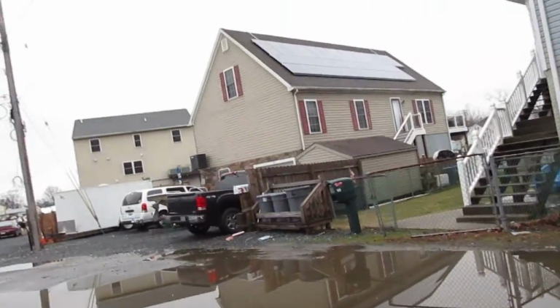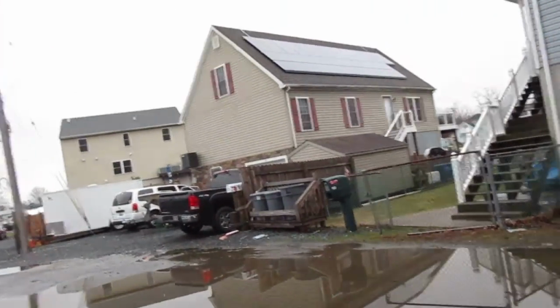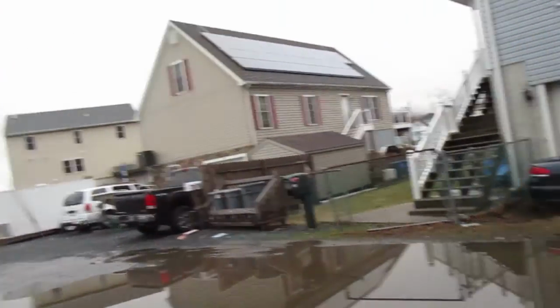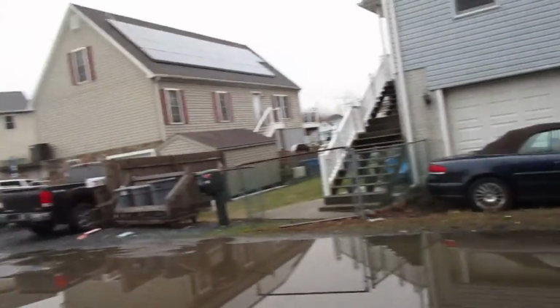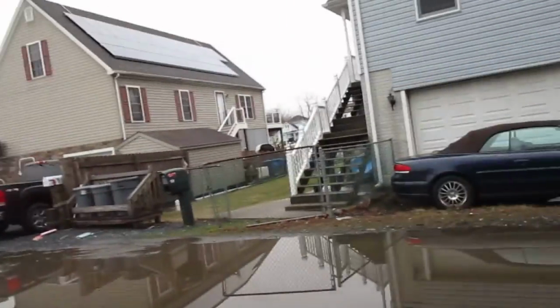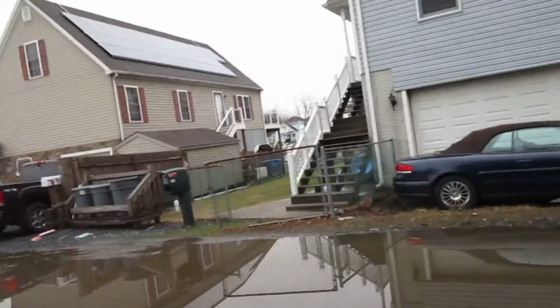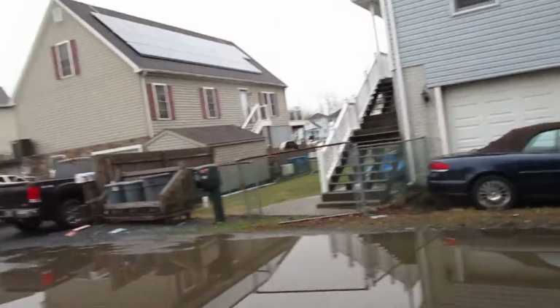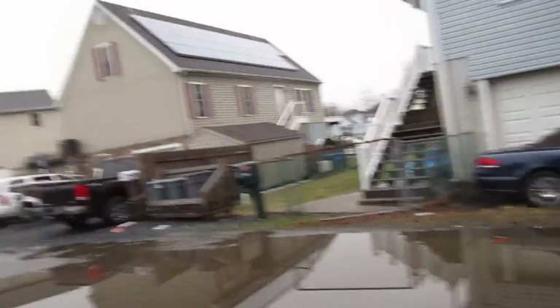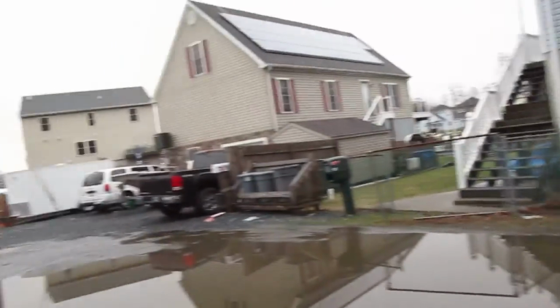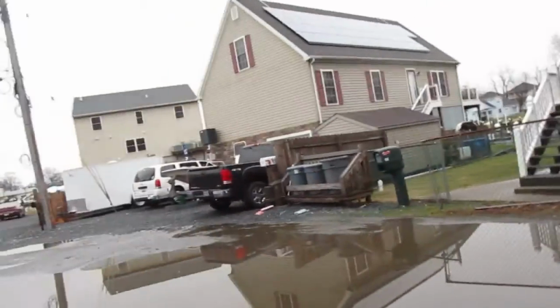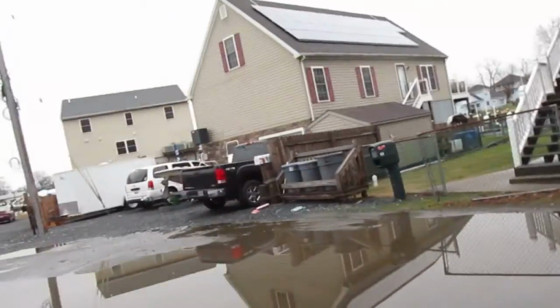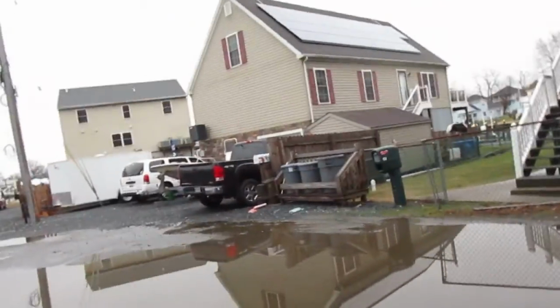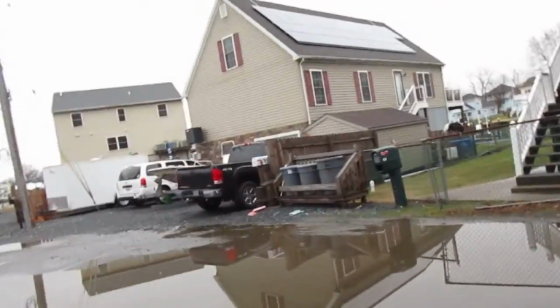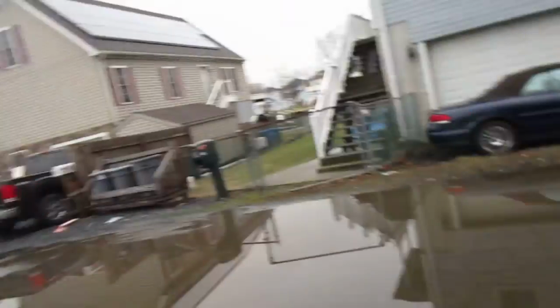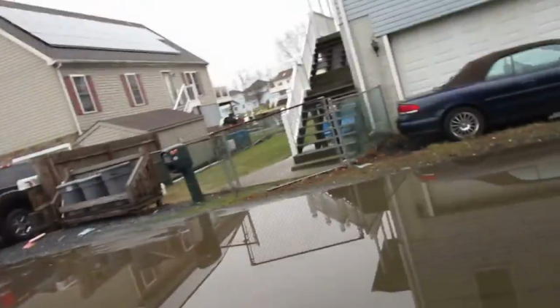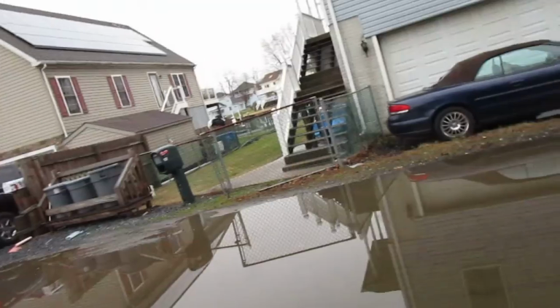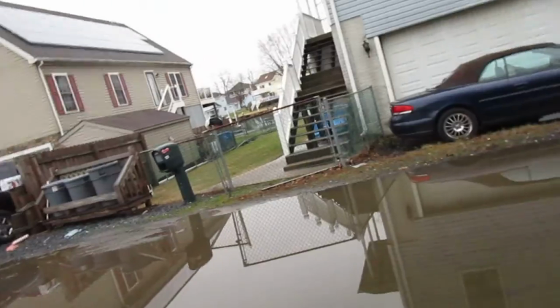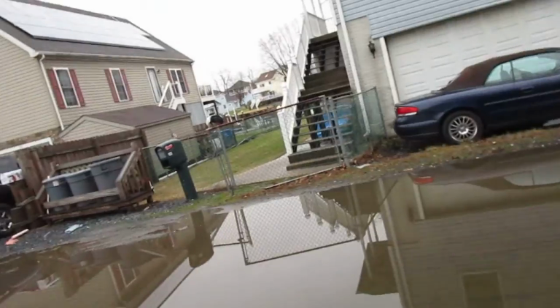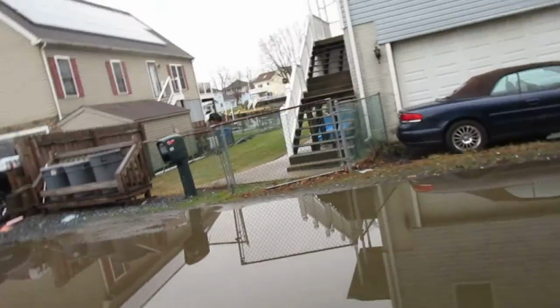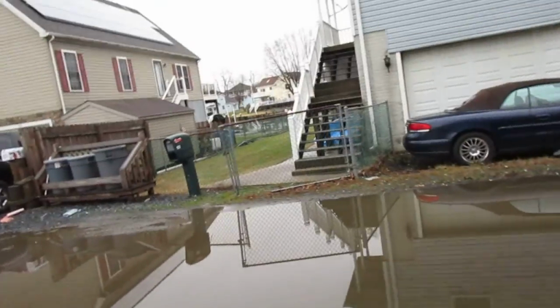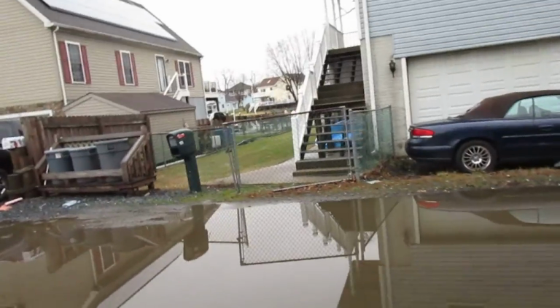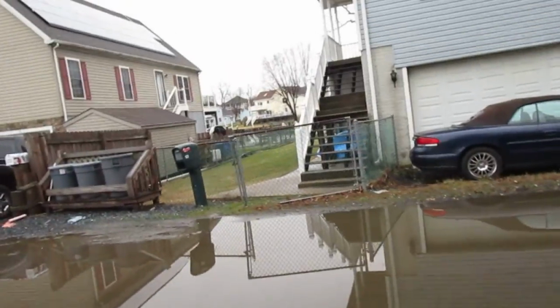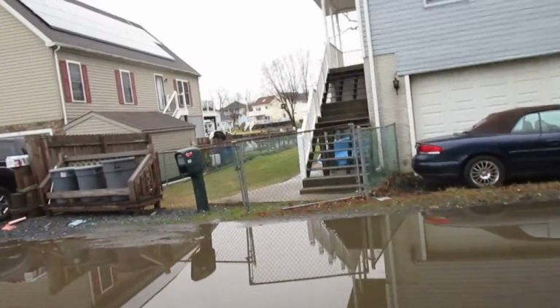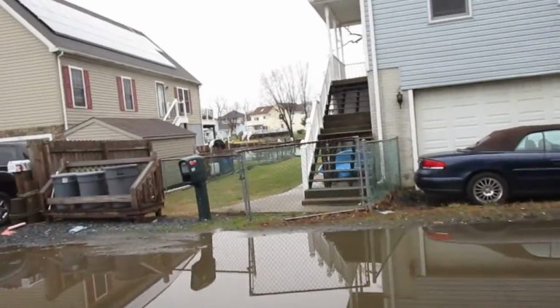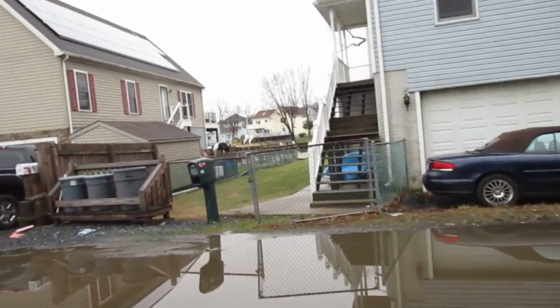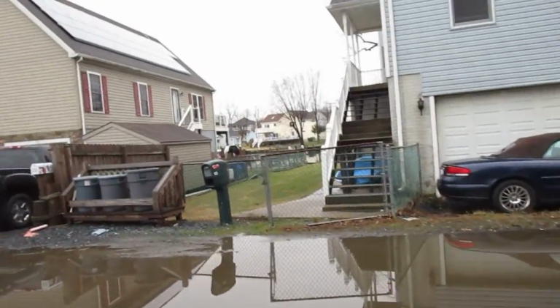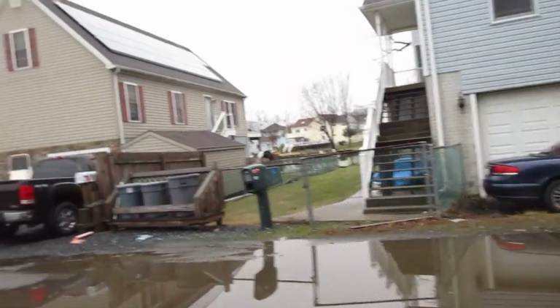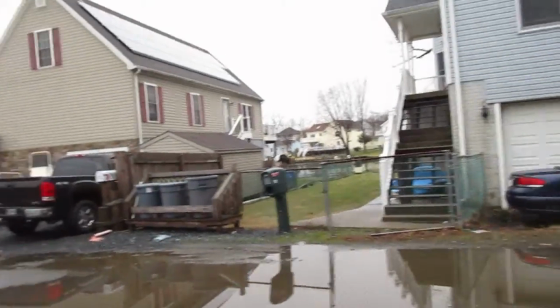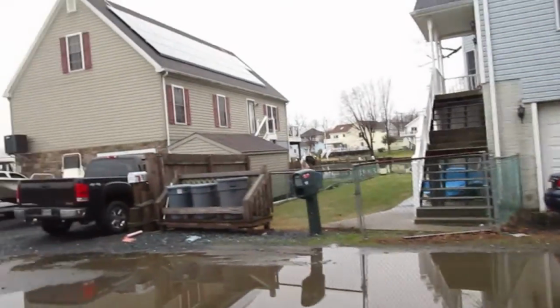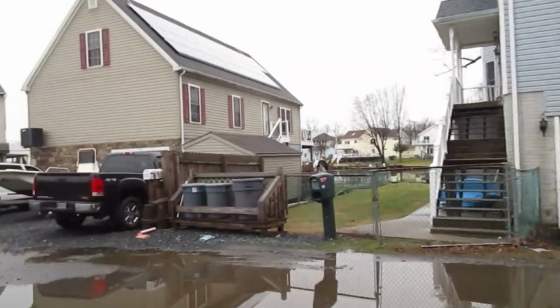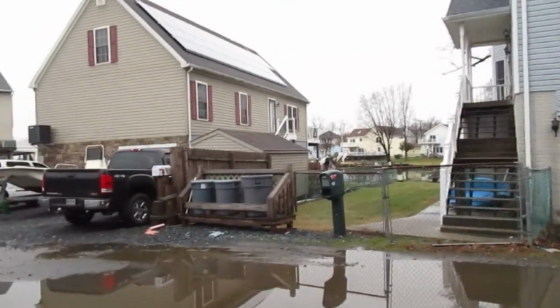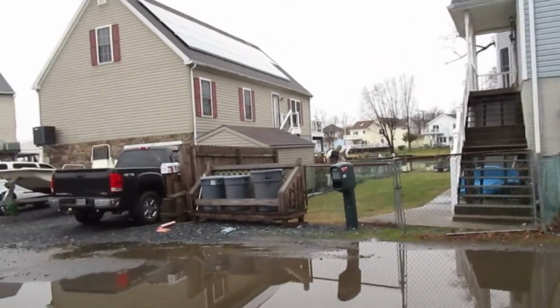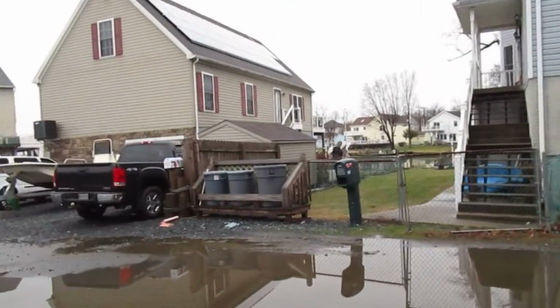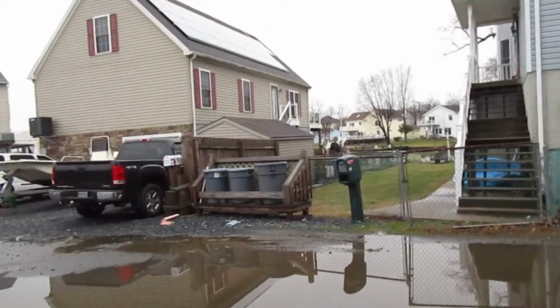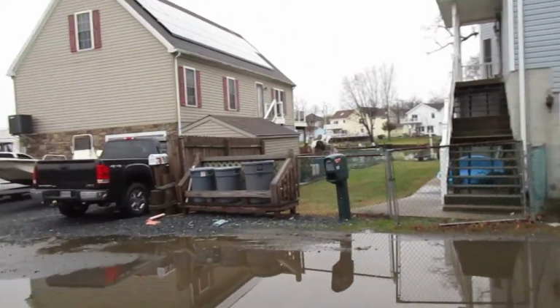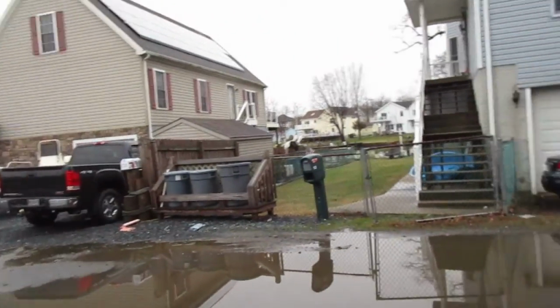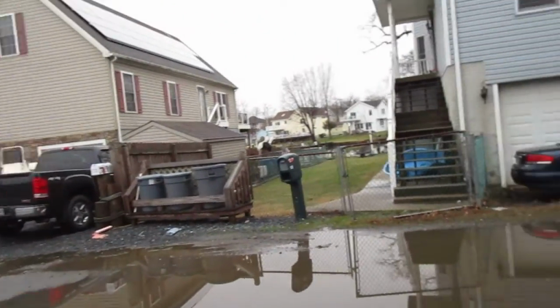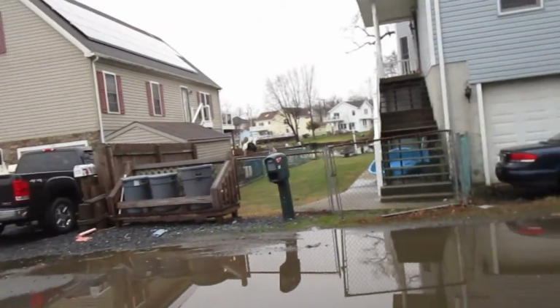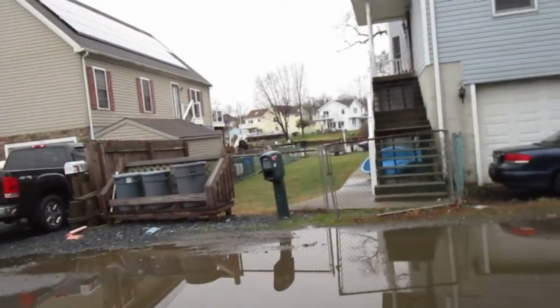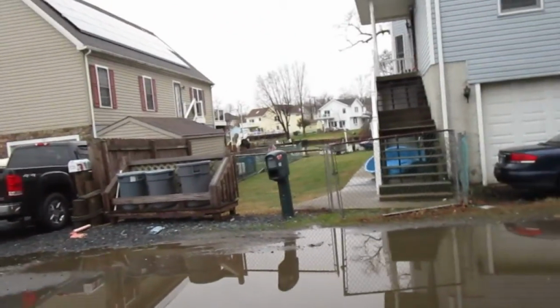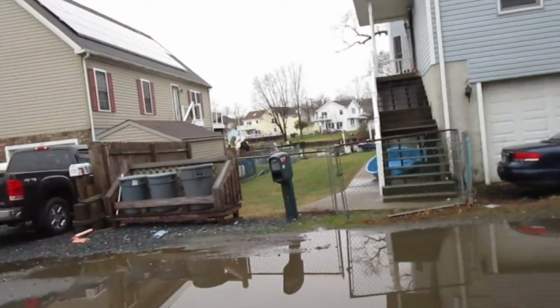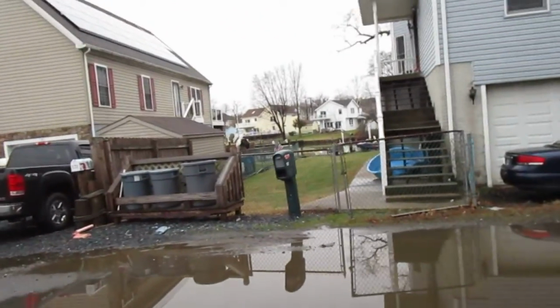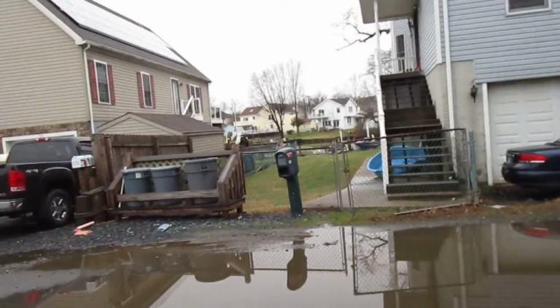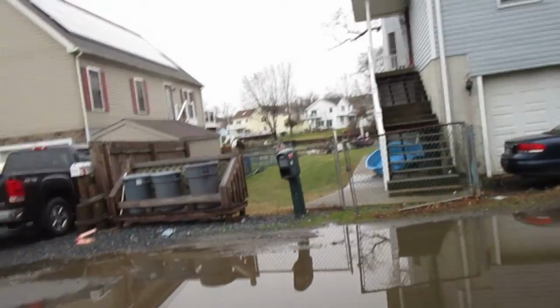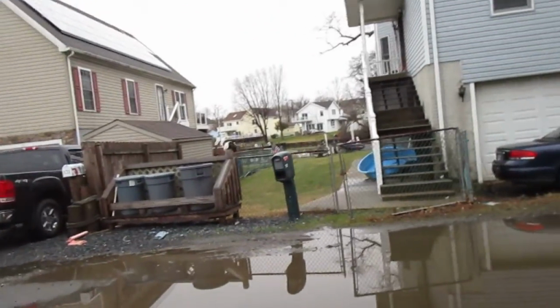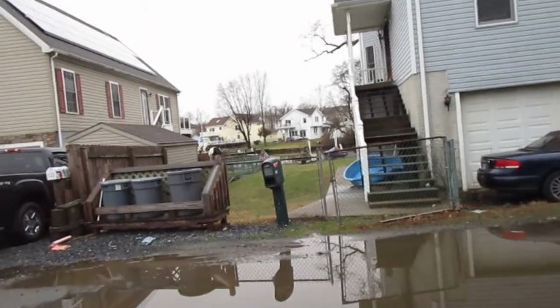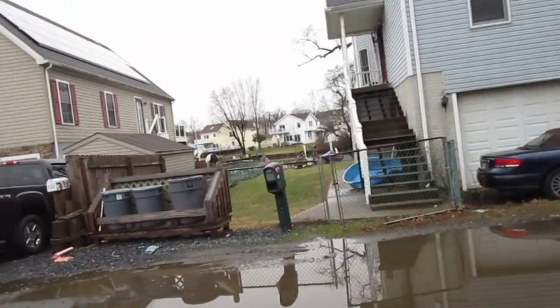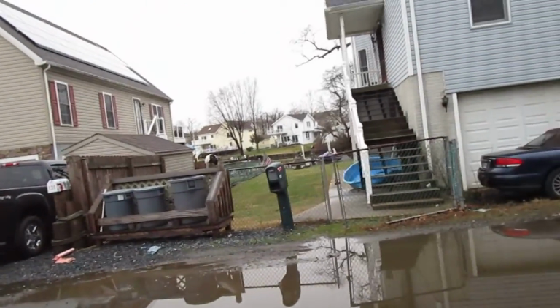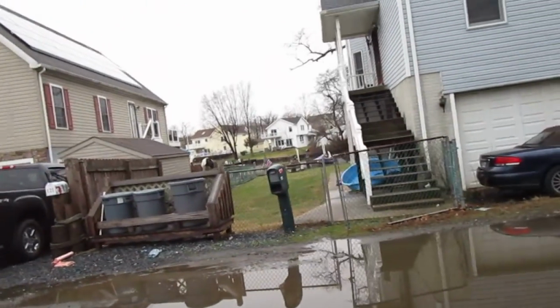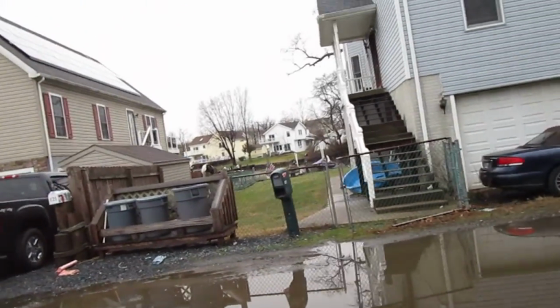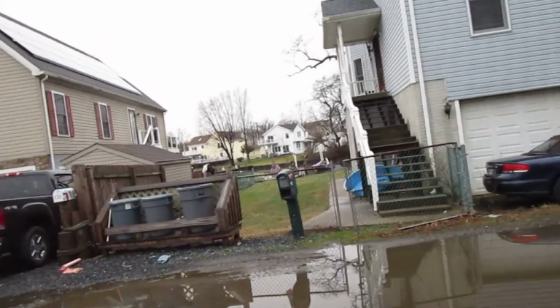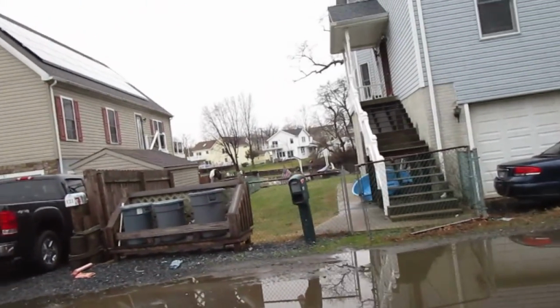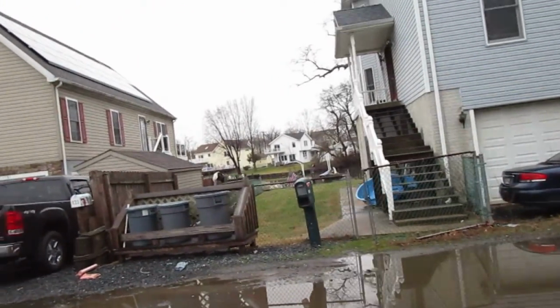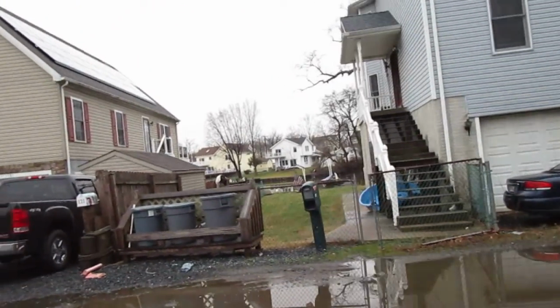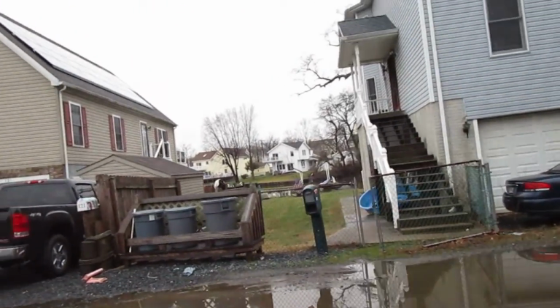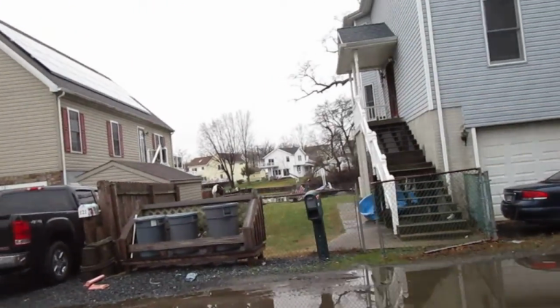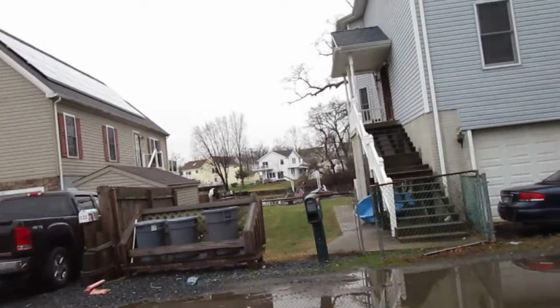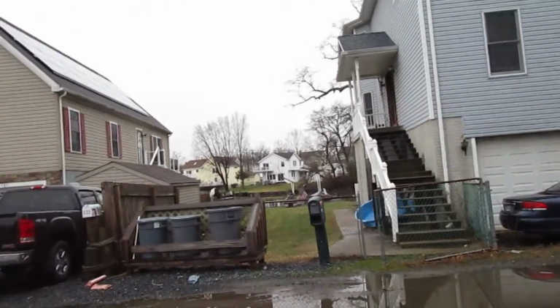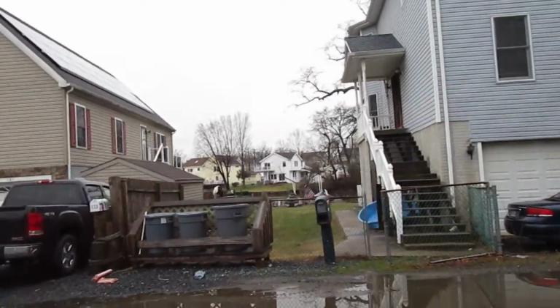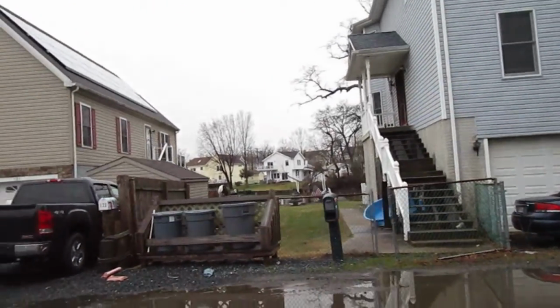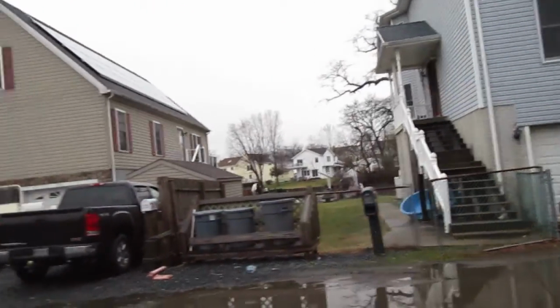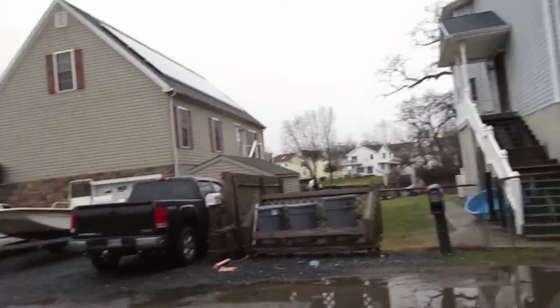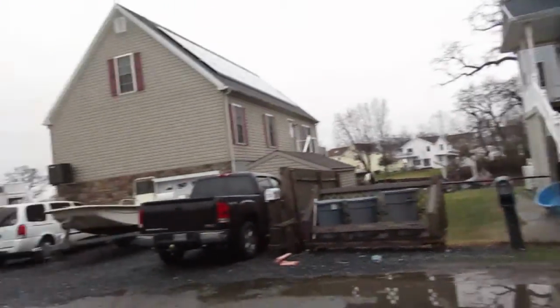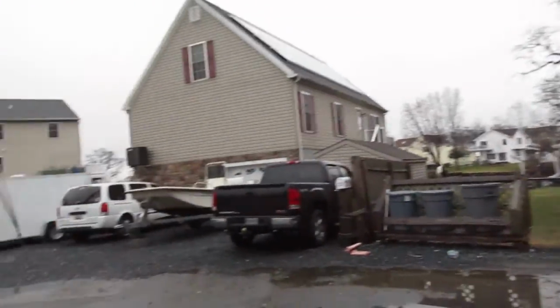It's got a garage. A small little dock out back. I don't think it's very deep back there.